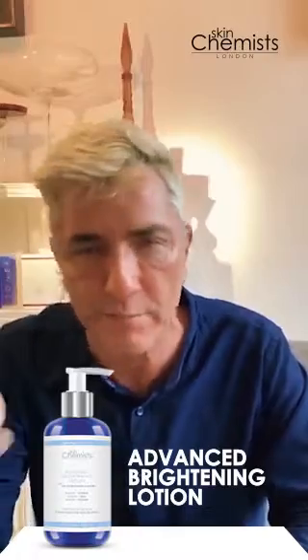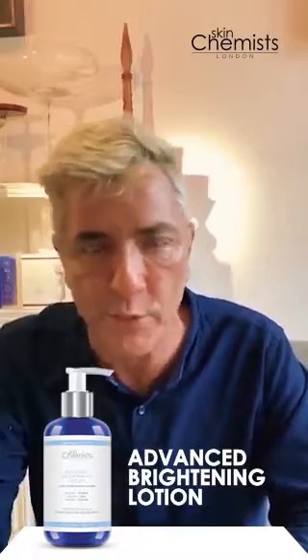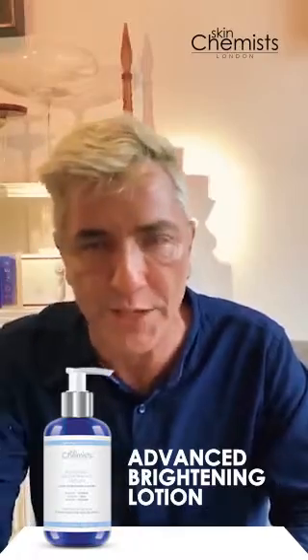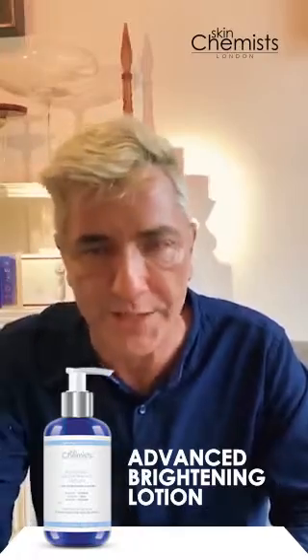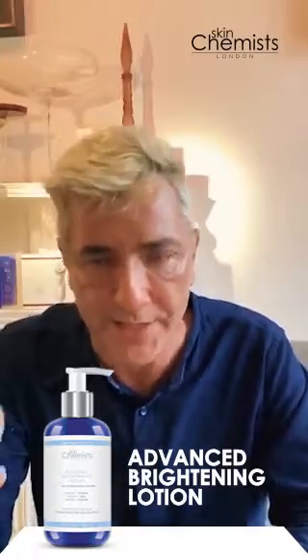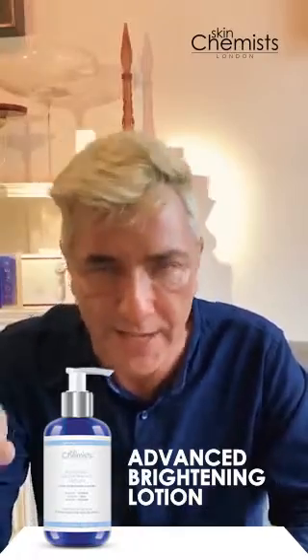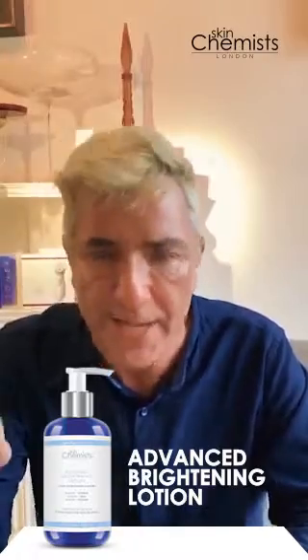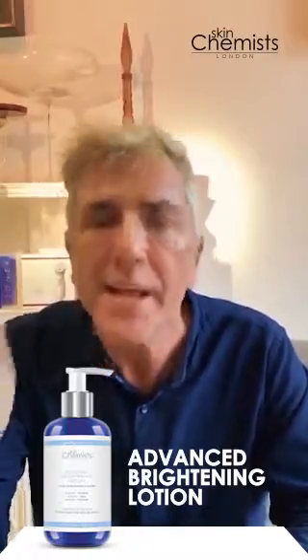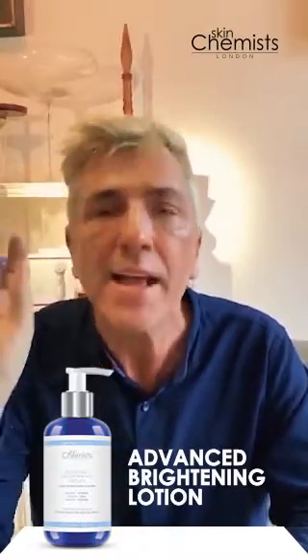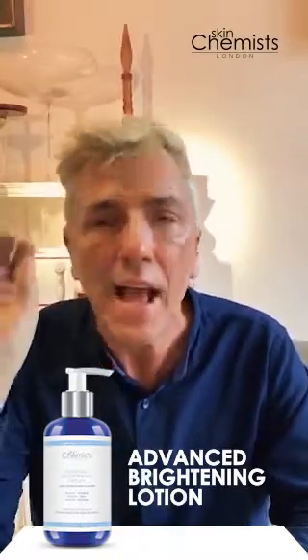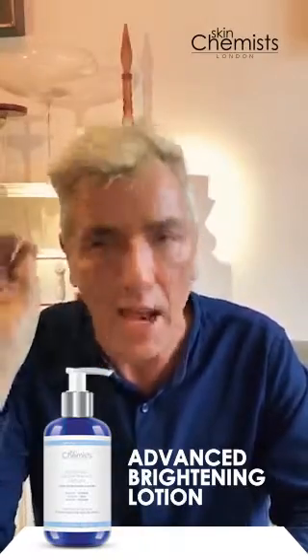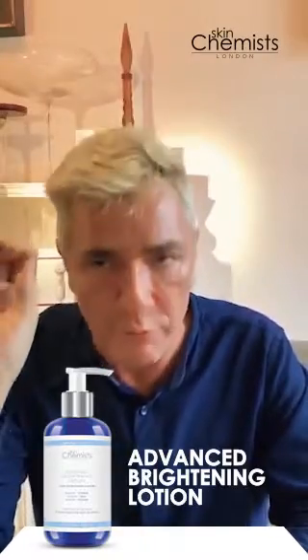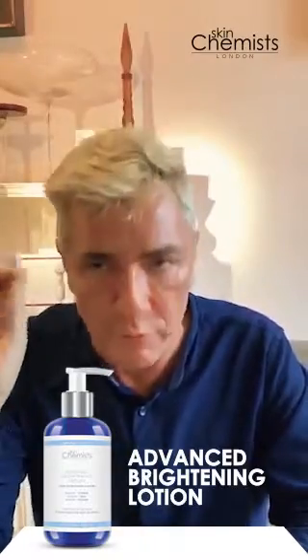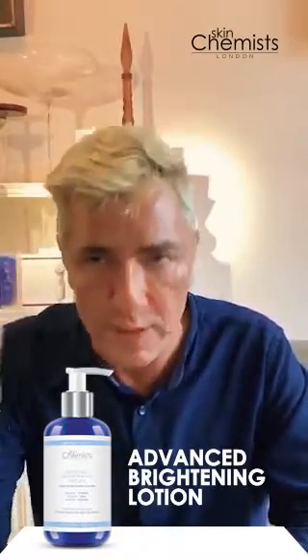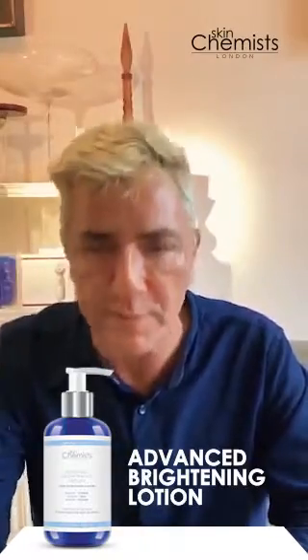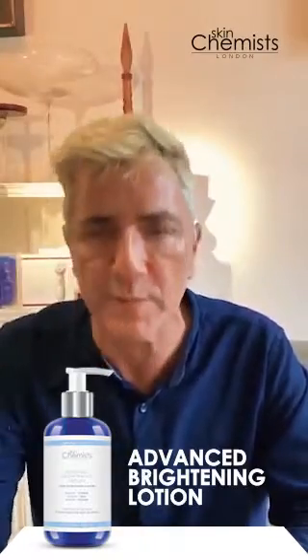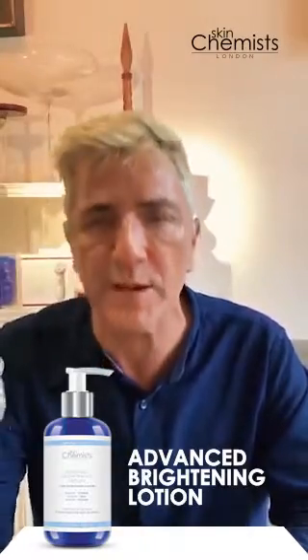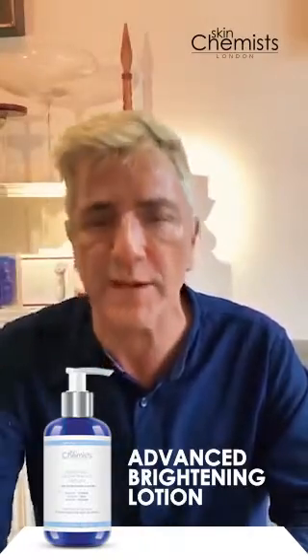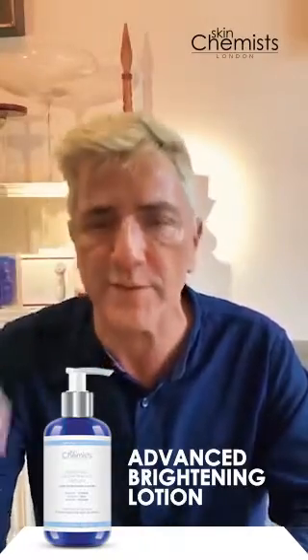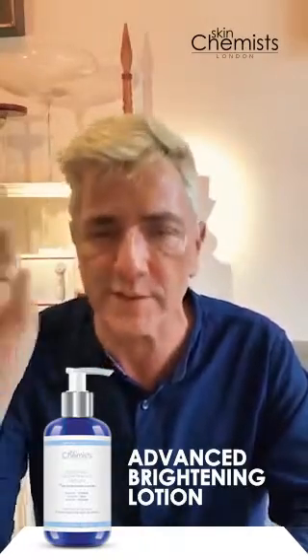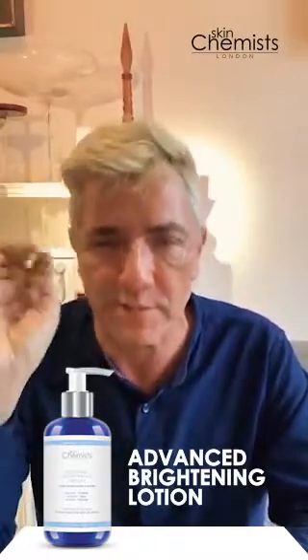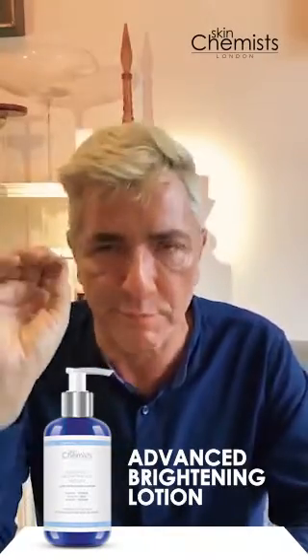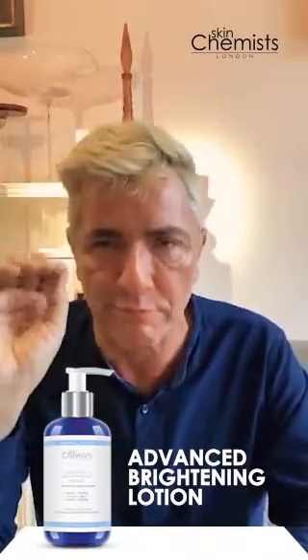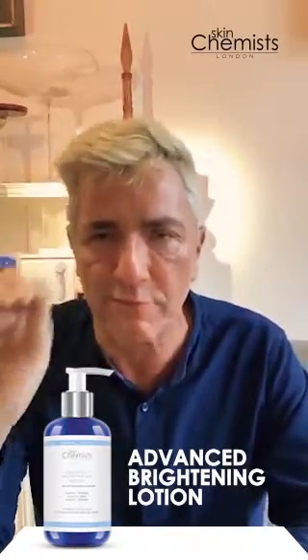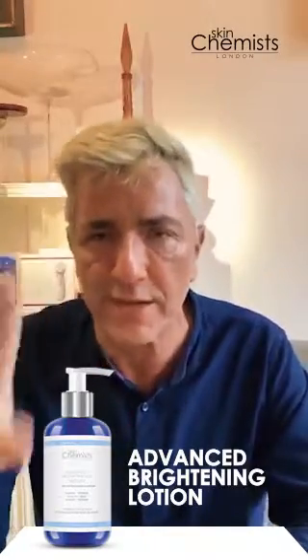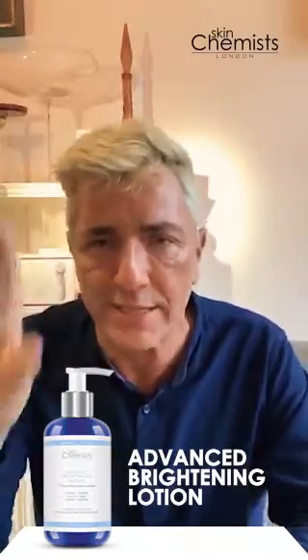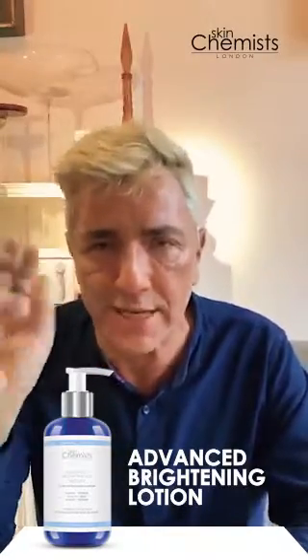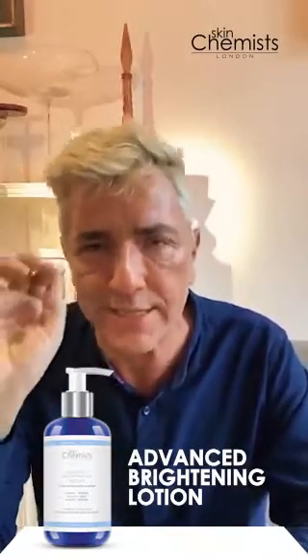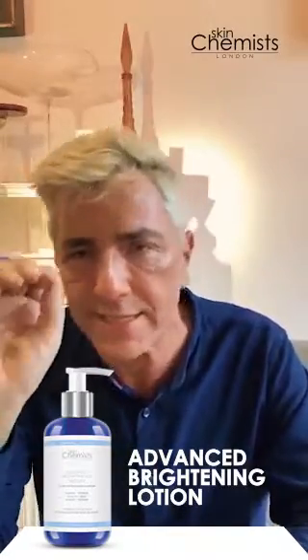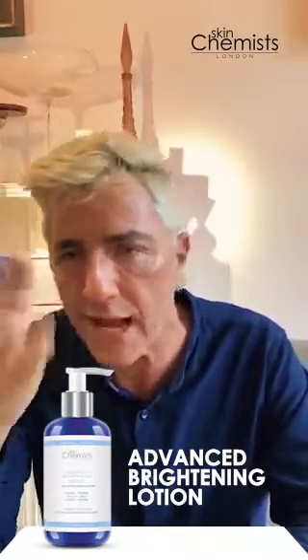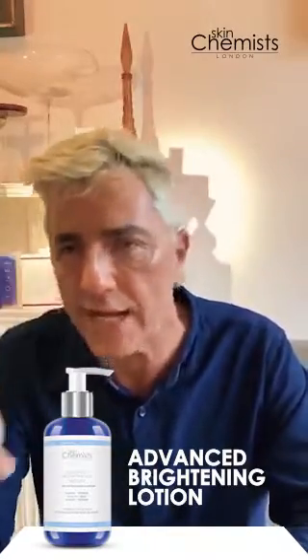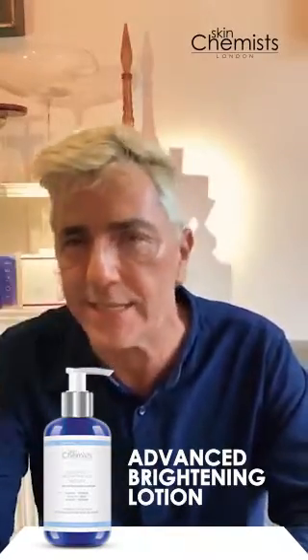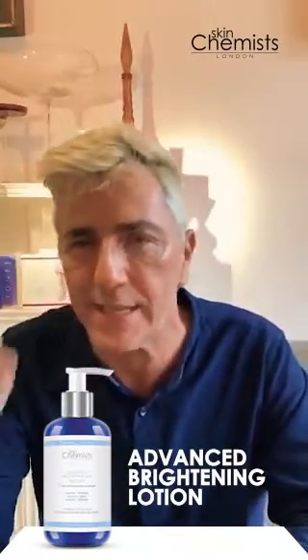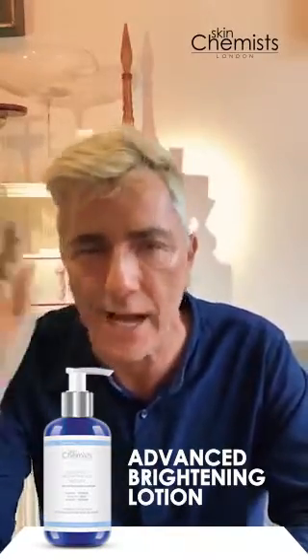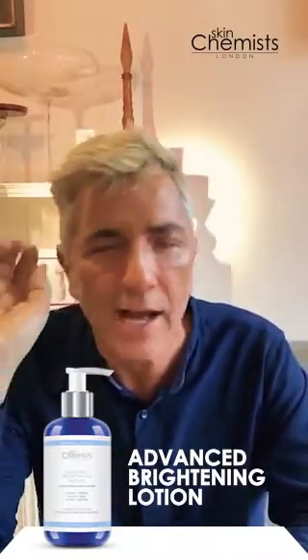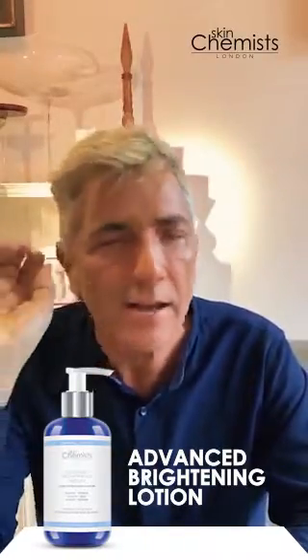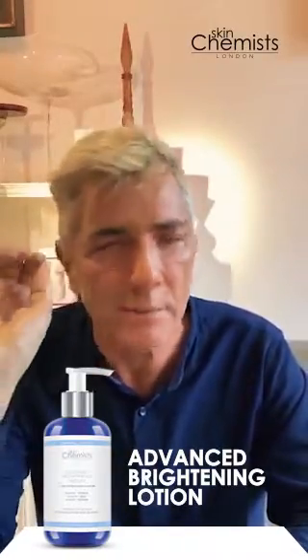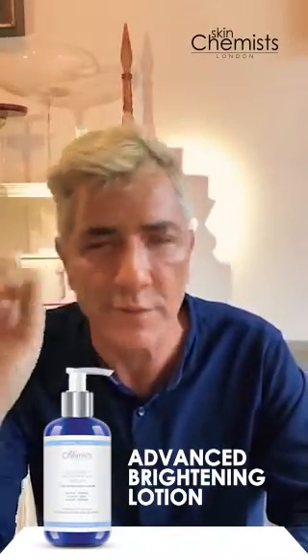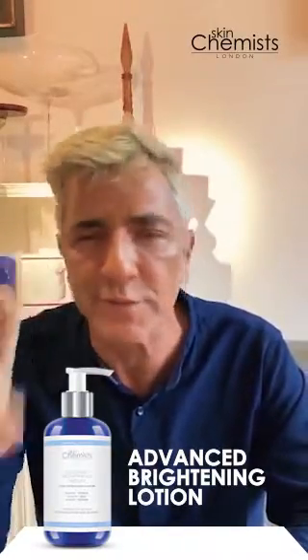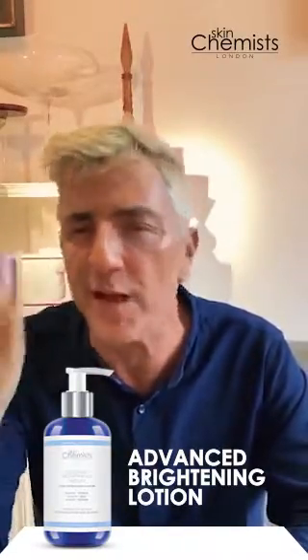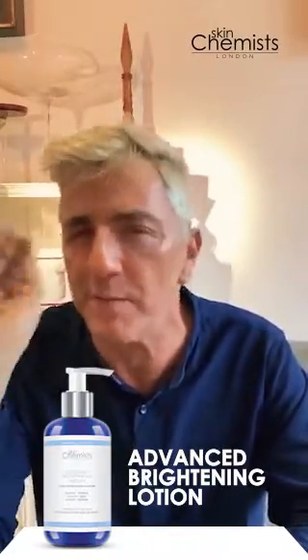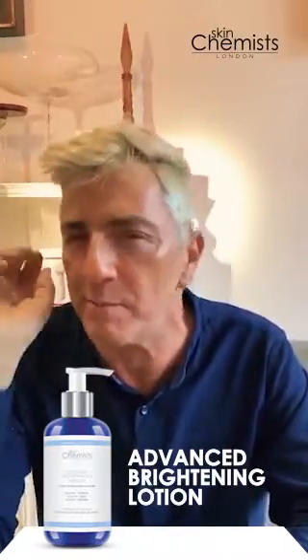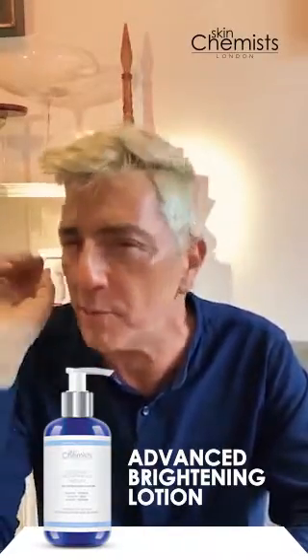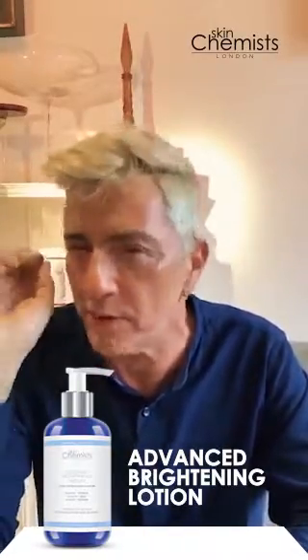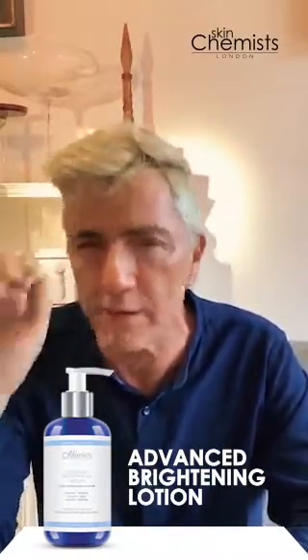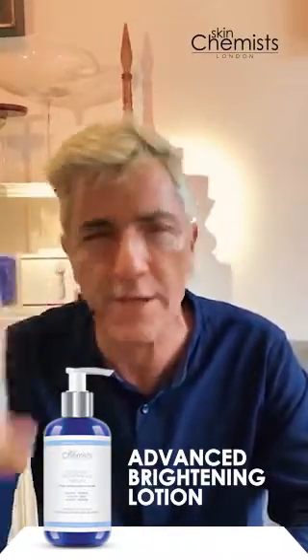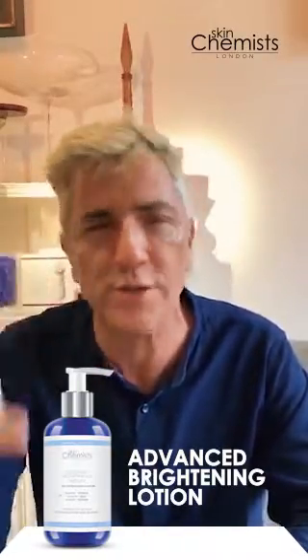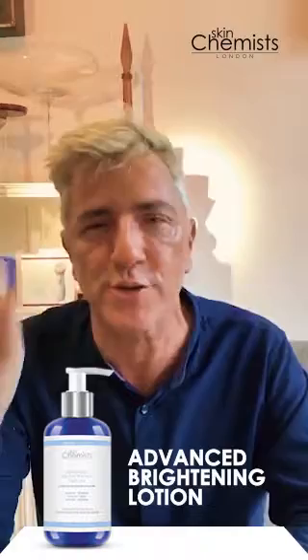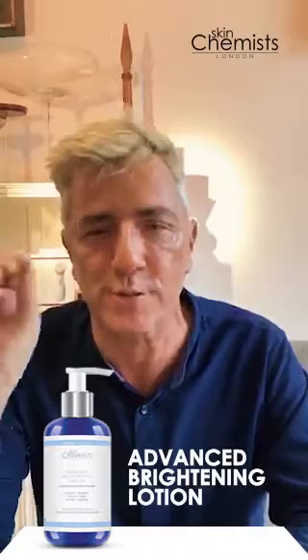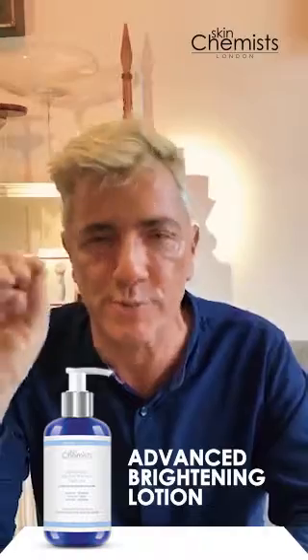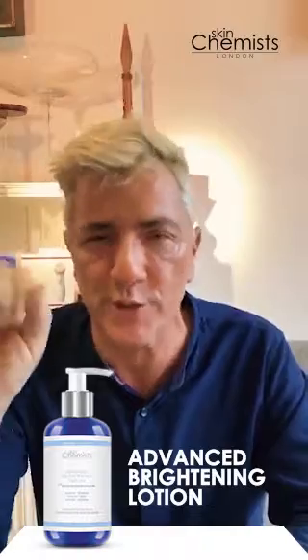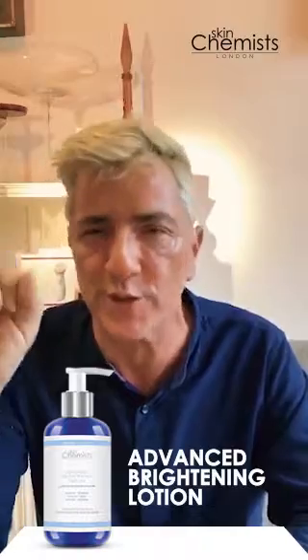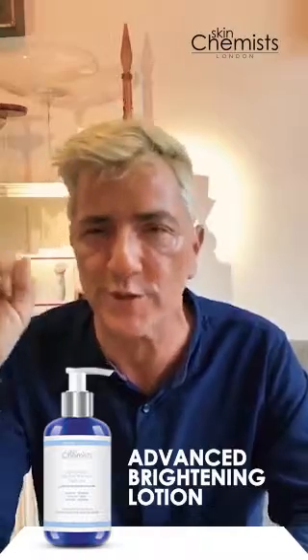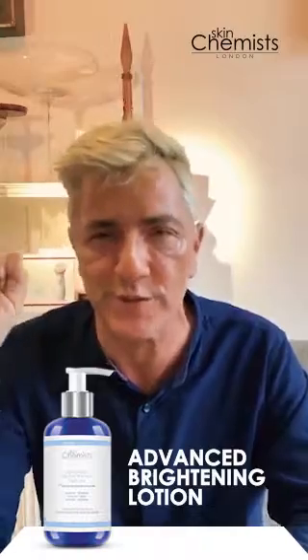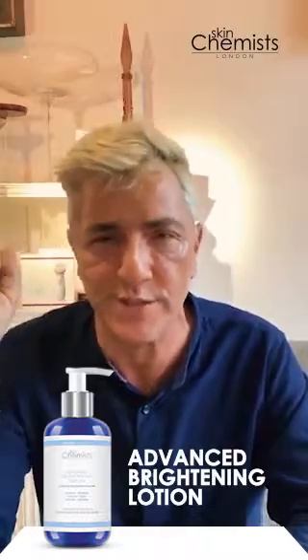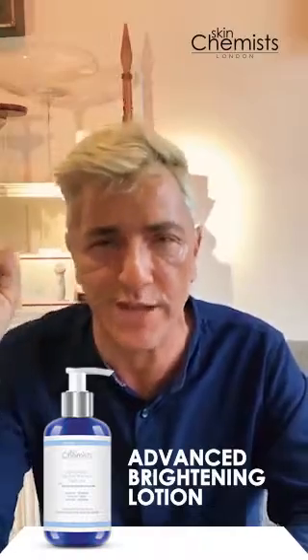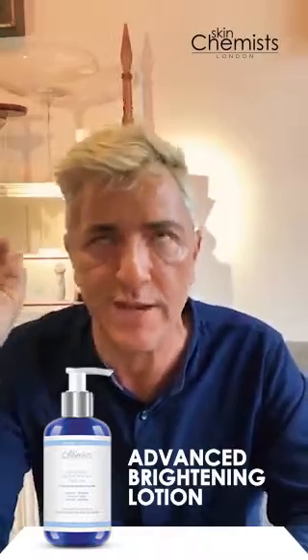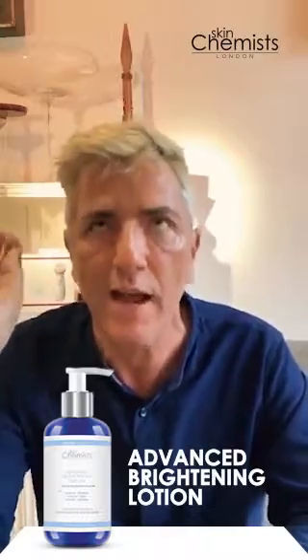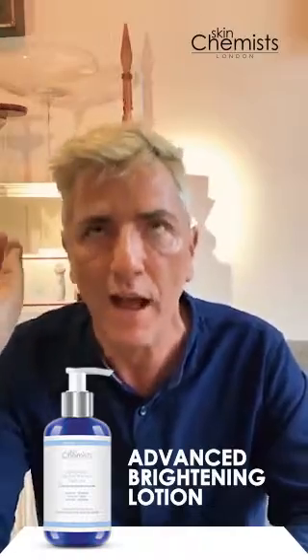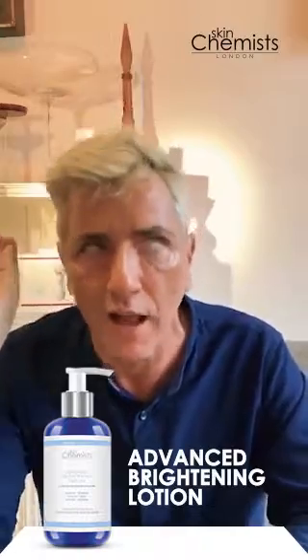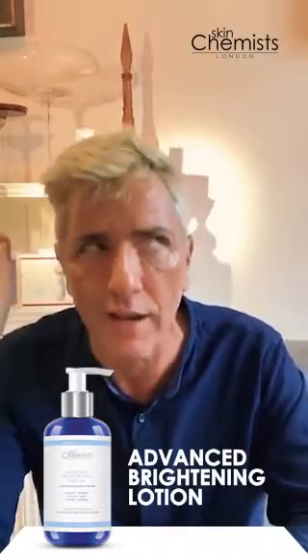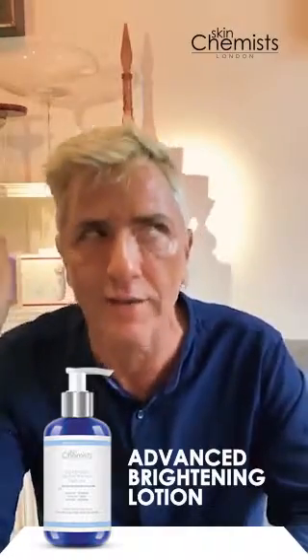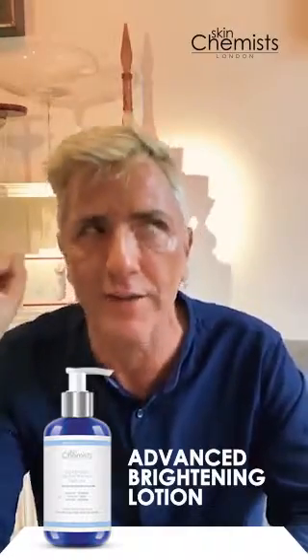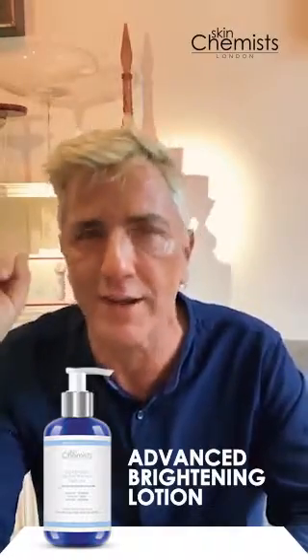Morning and night, reap the benefits of brighter, tighter, more firm and more lustrous, more youthful skin. I love it.